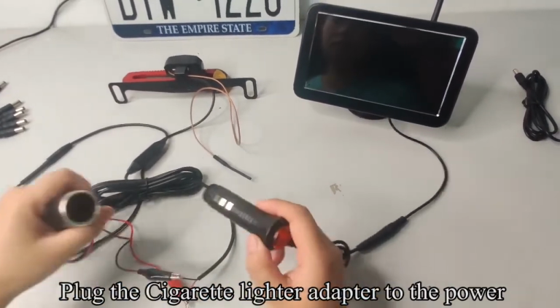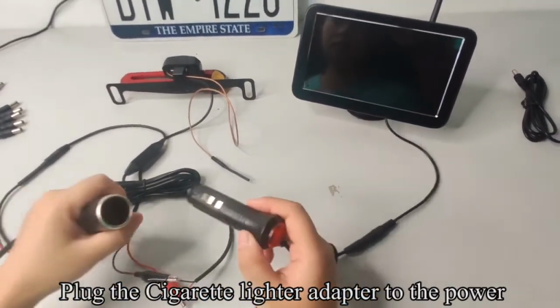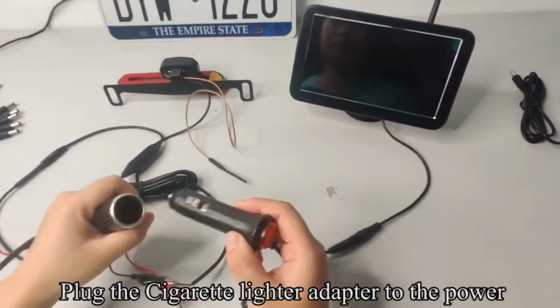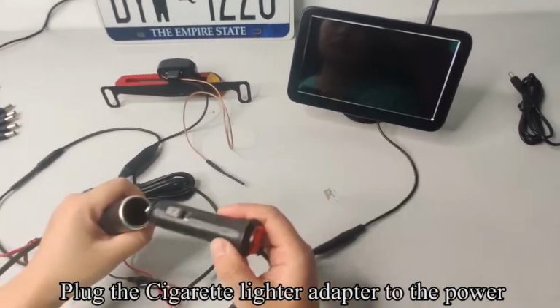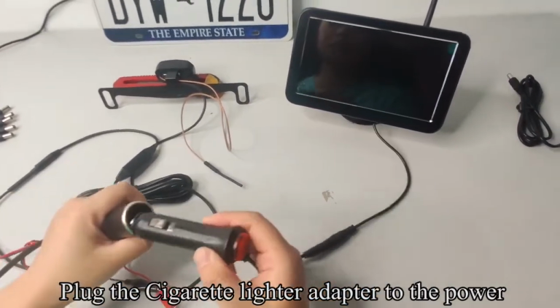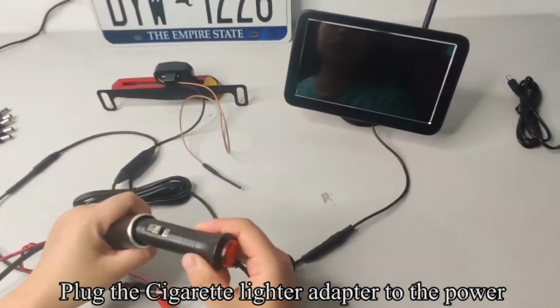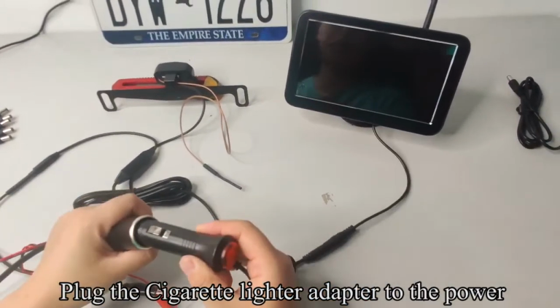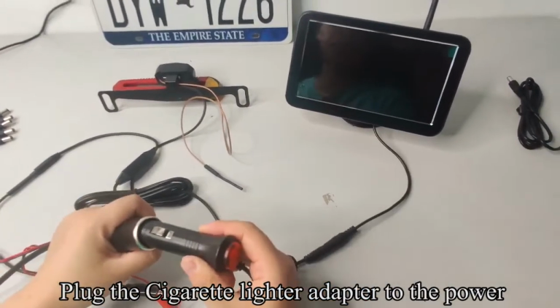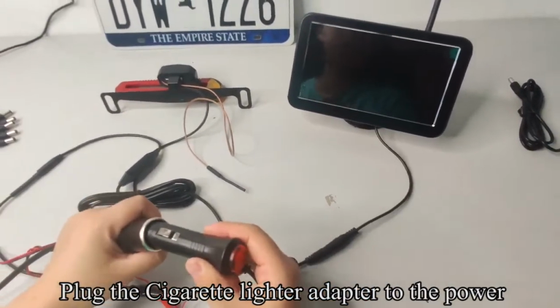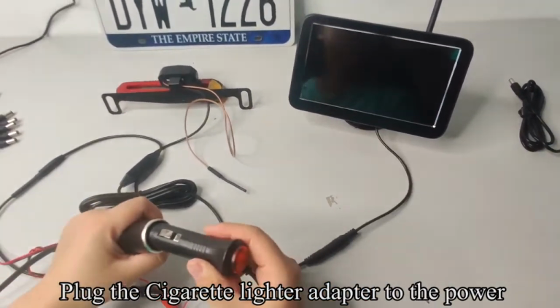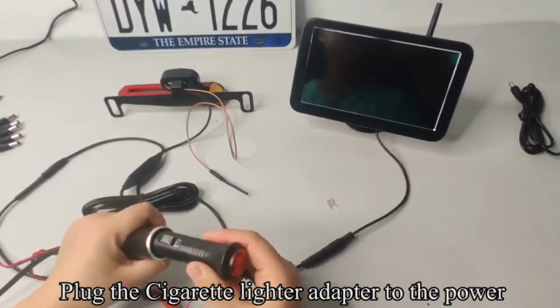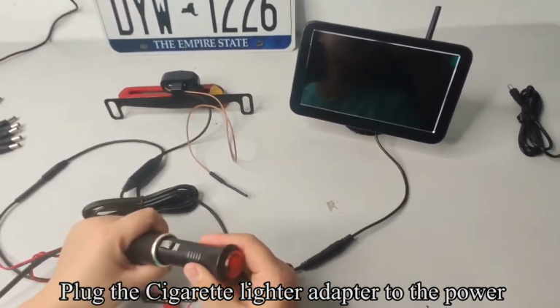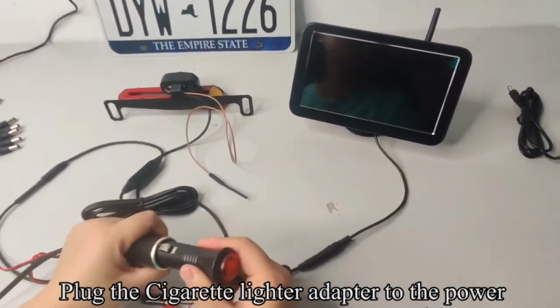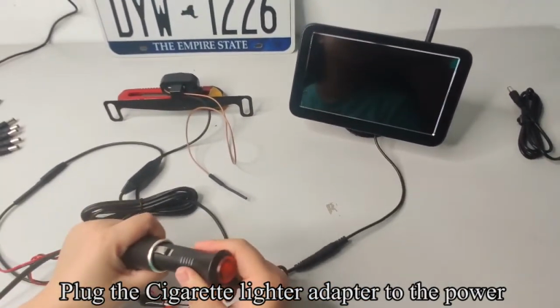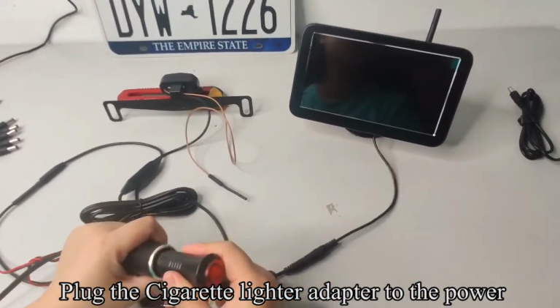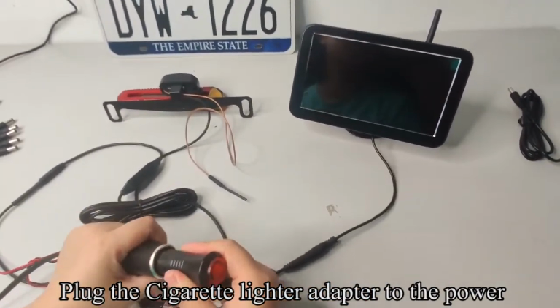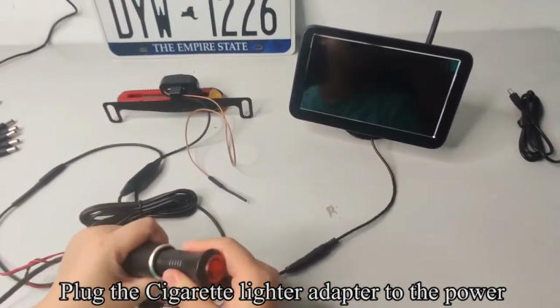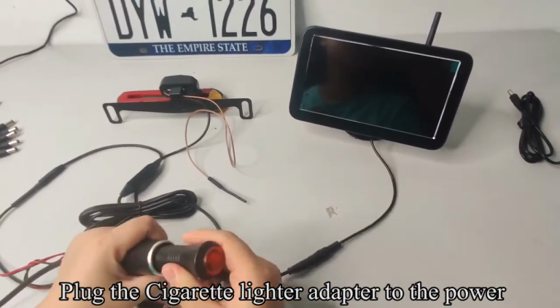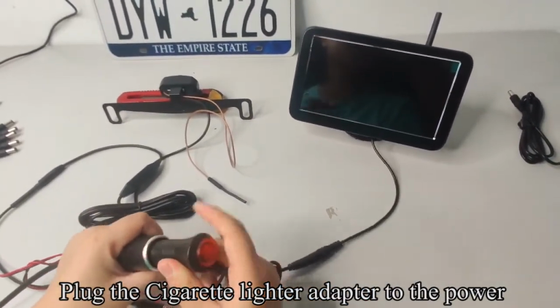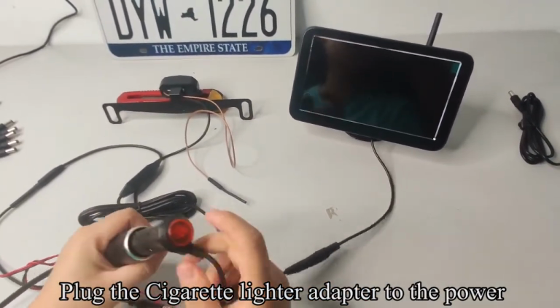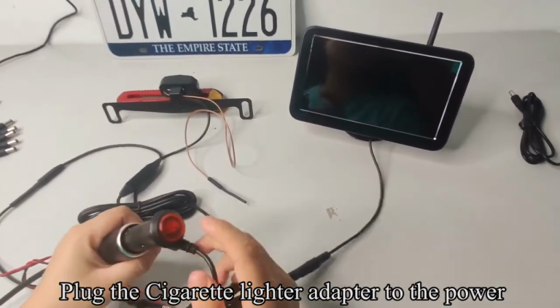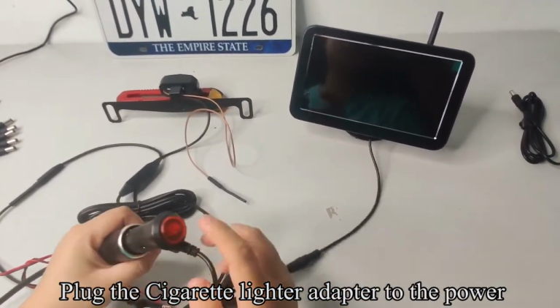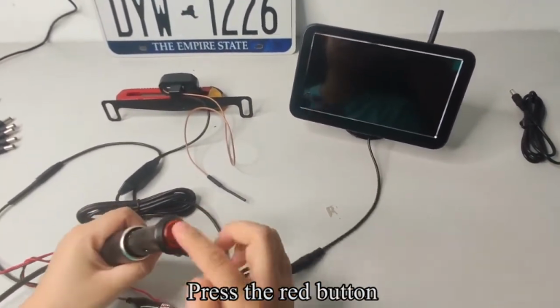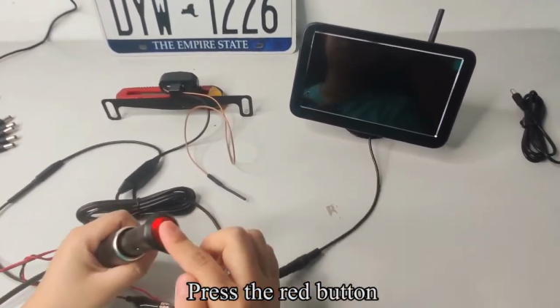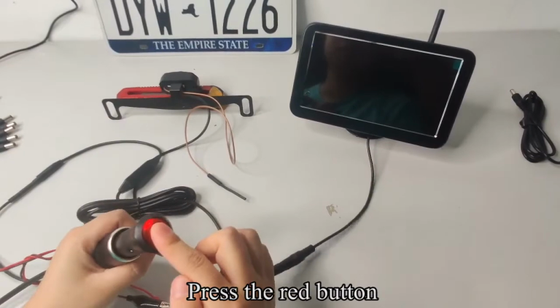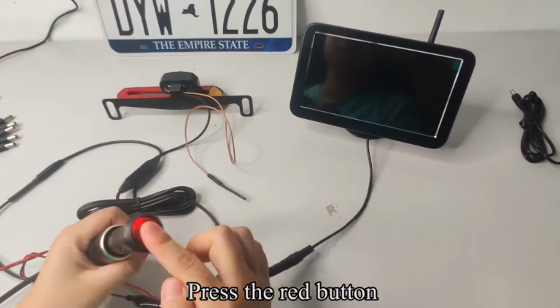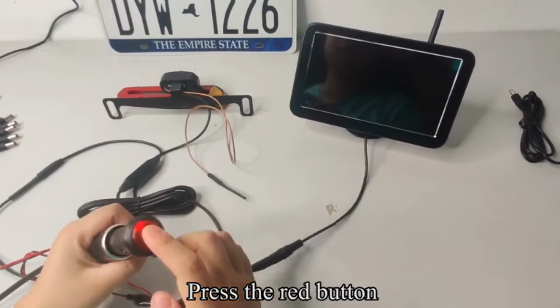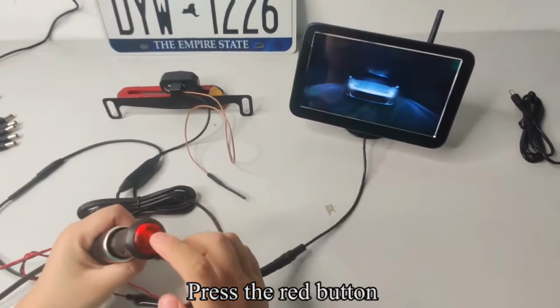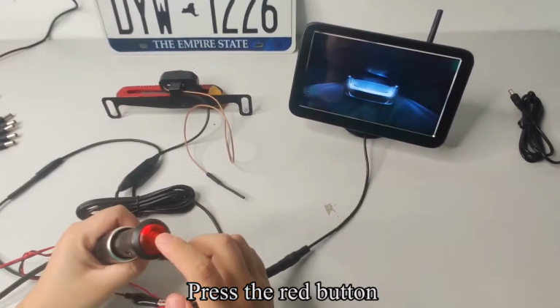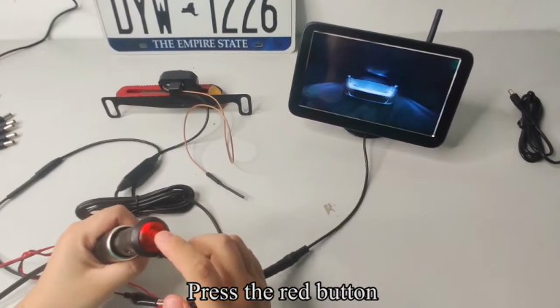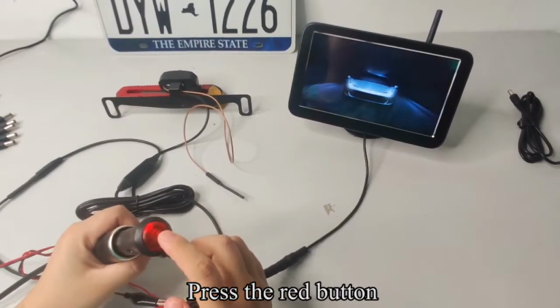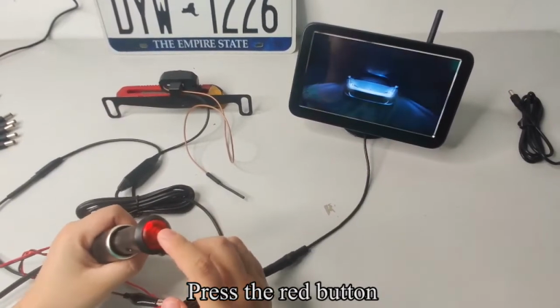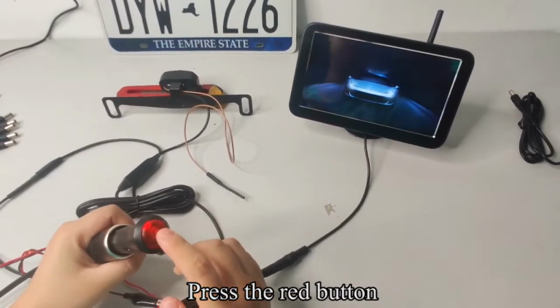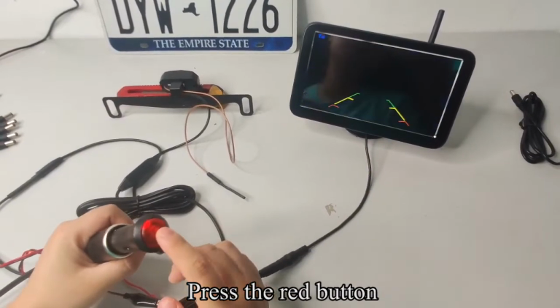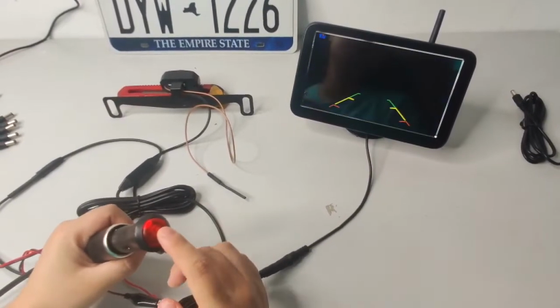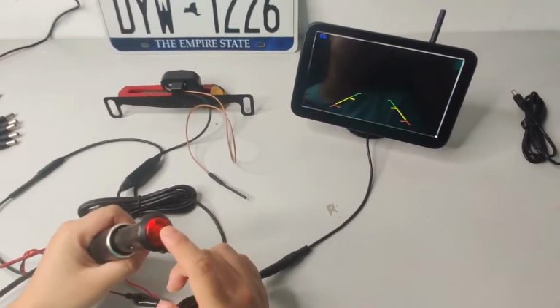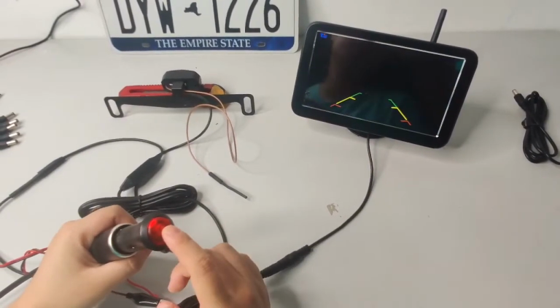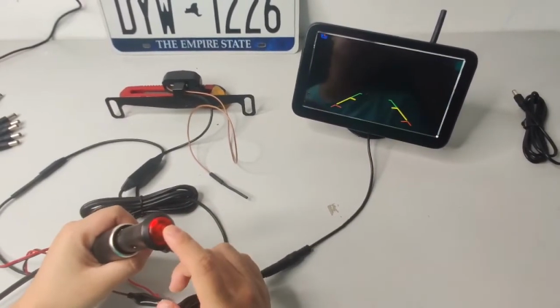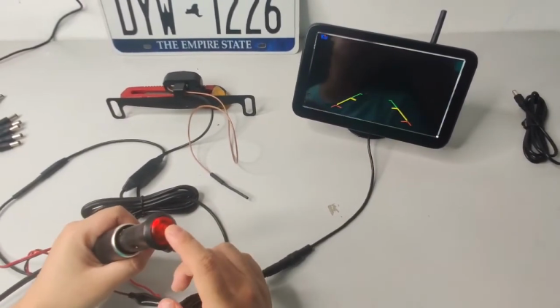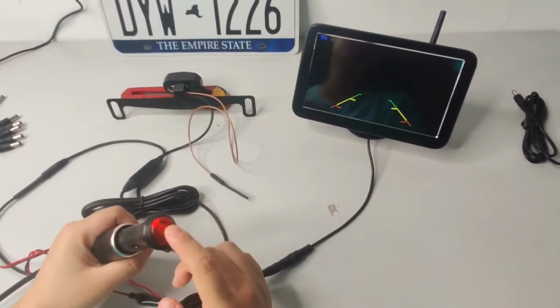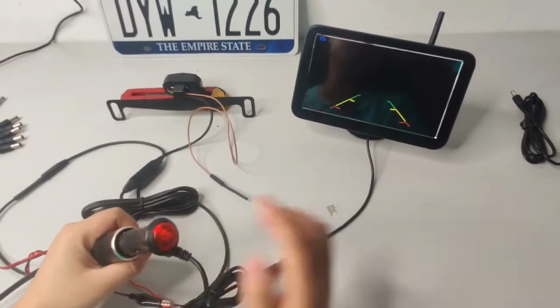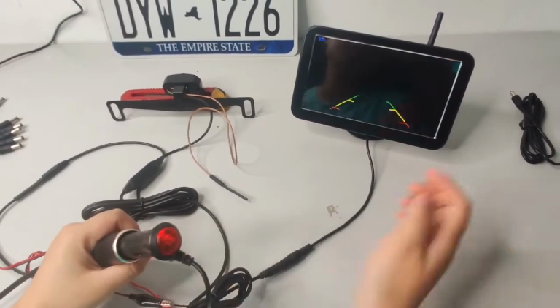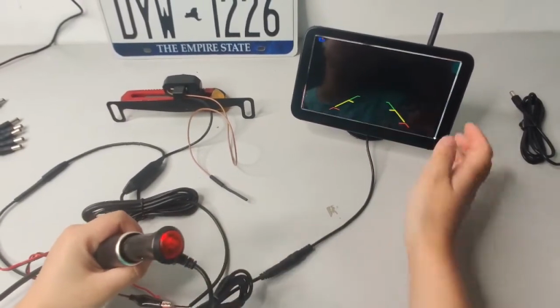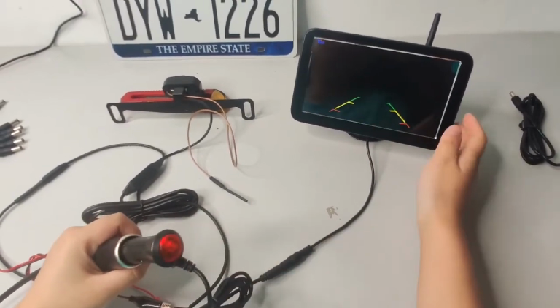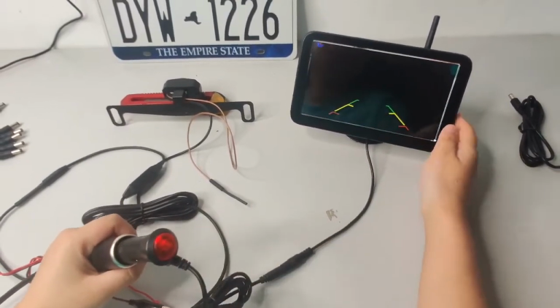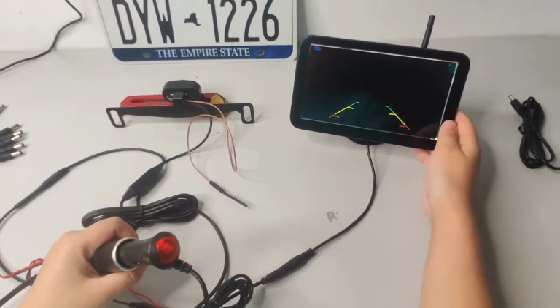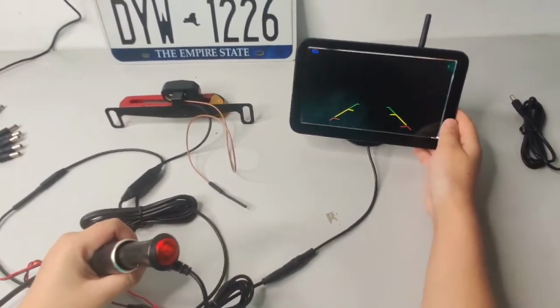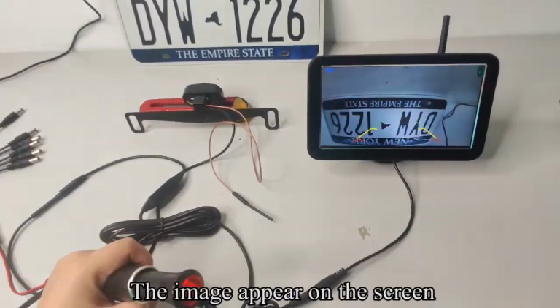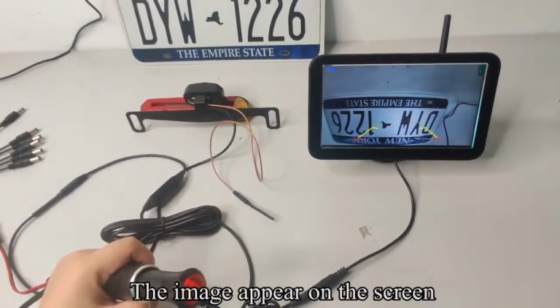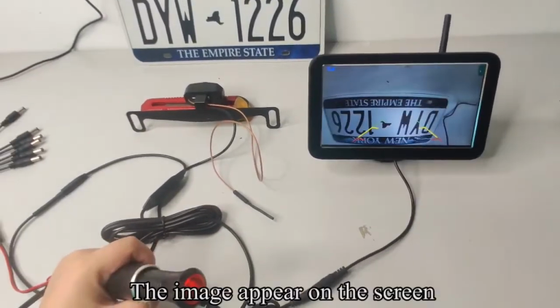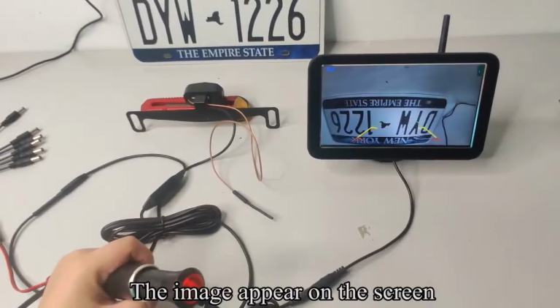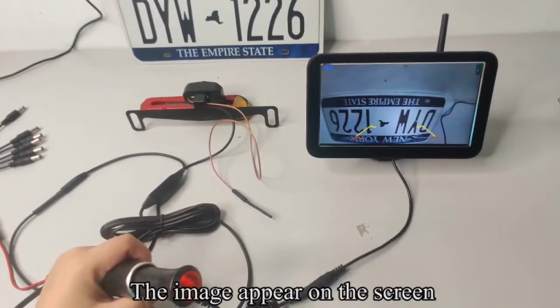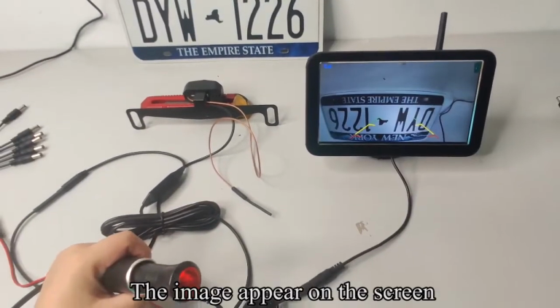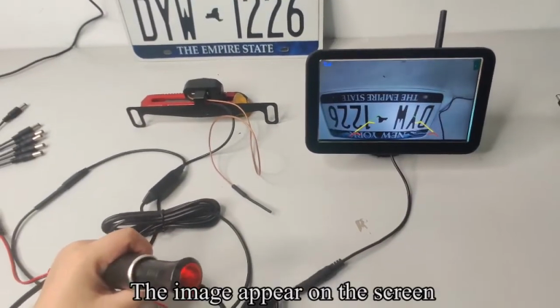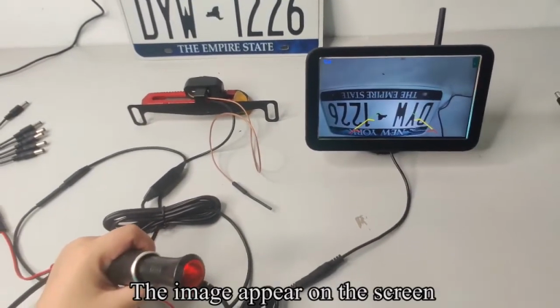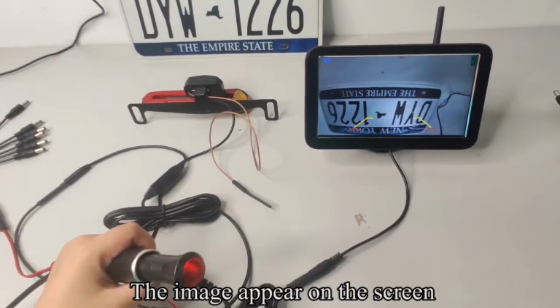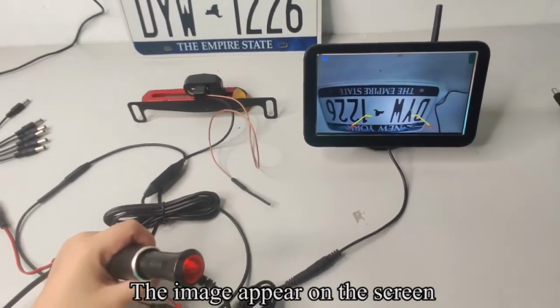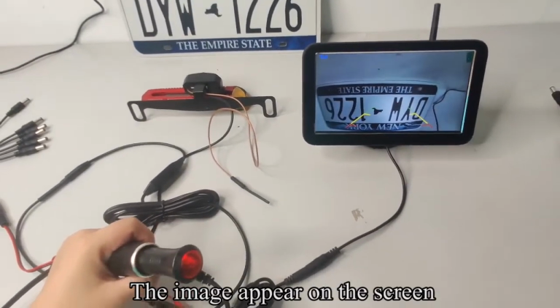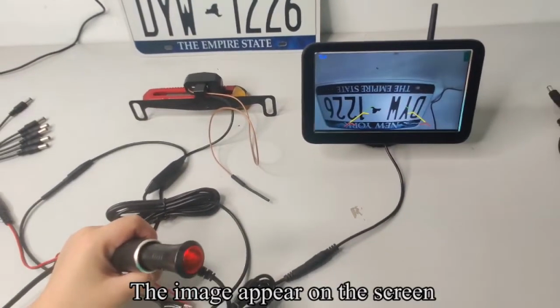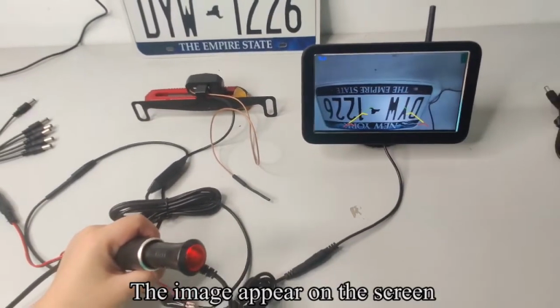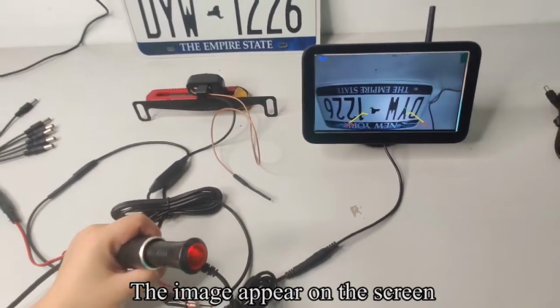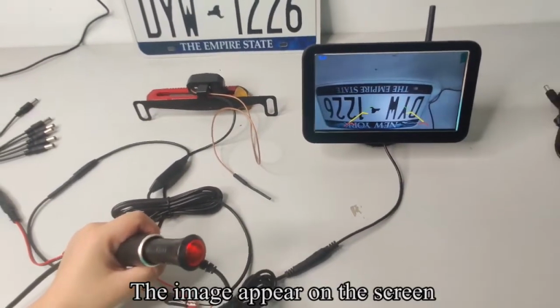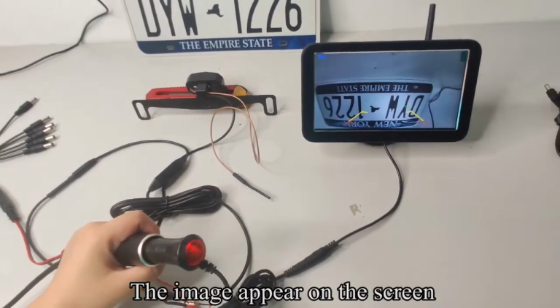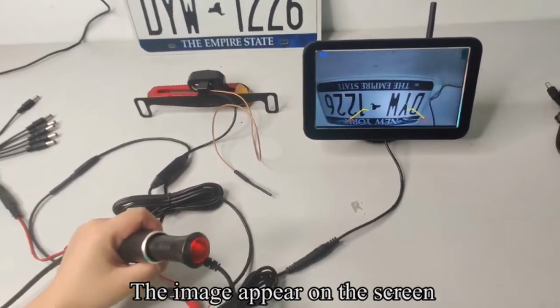Plug the cigarette lighter adapter to the power and press the red button. The image appears on the screen.